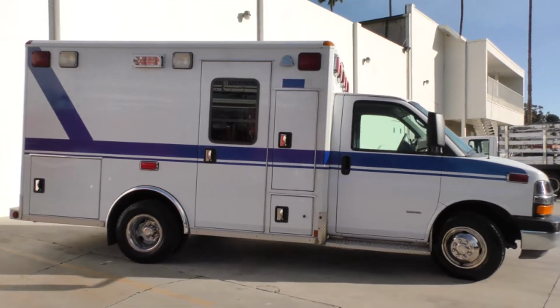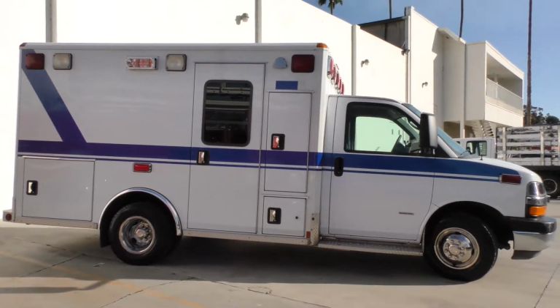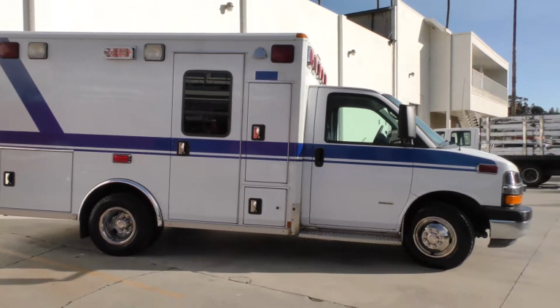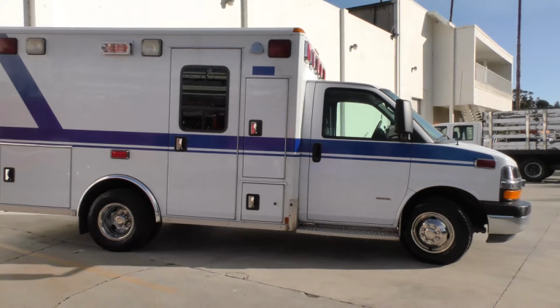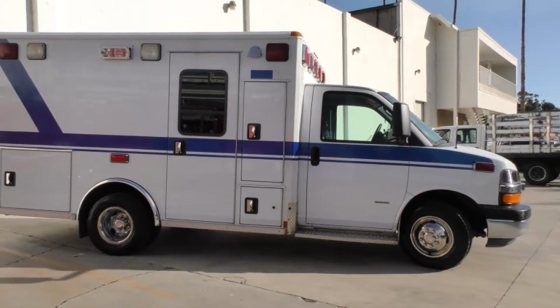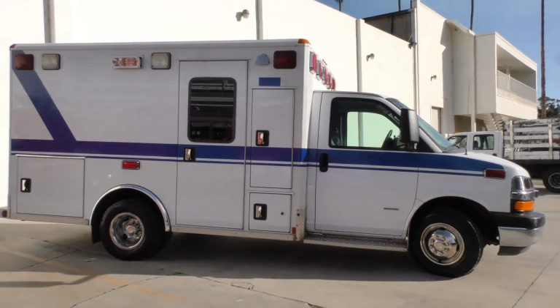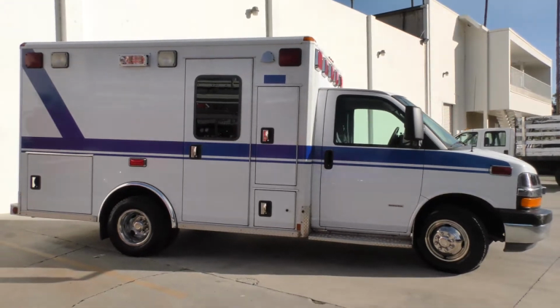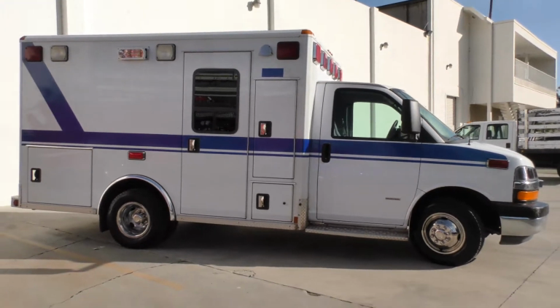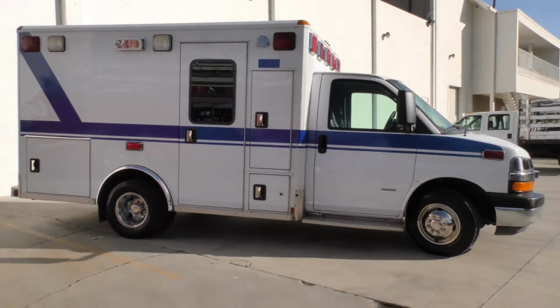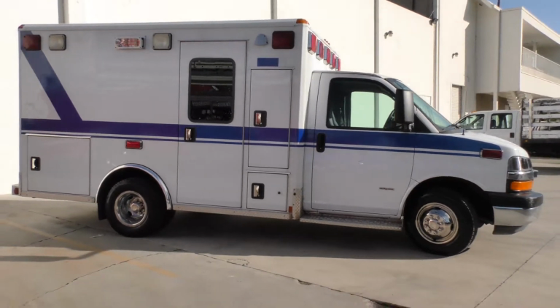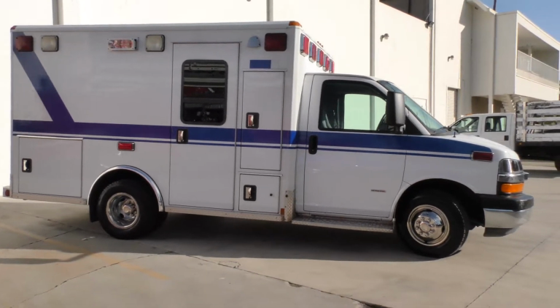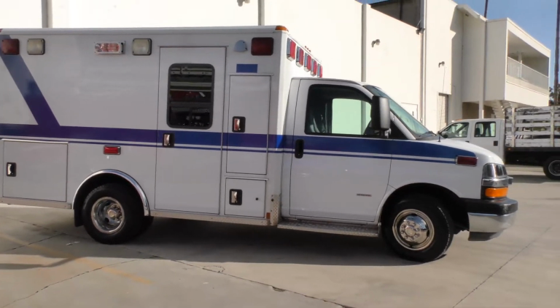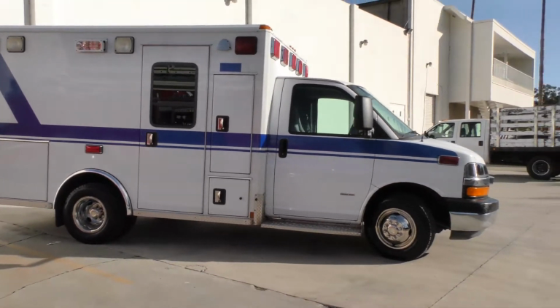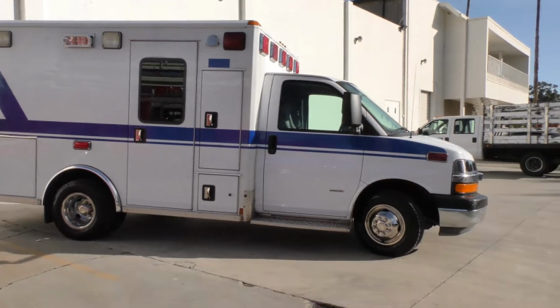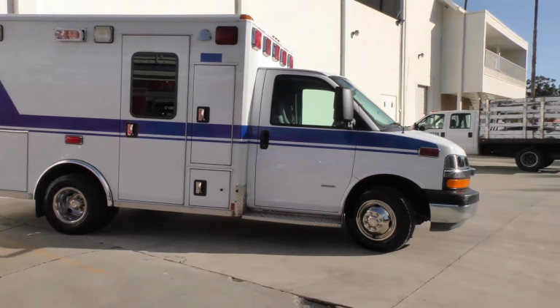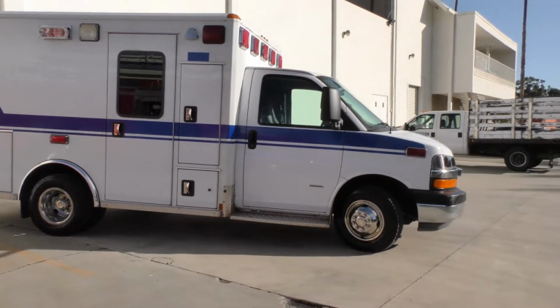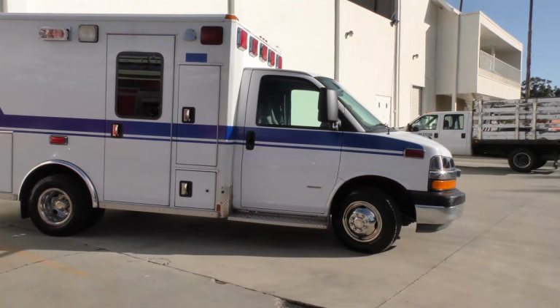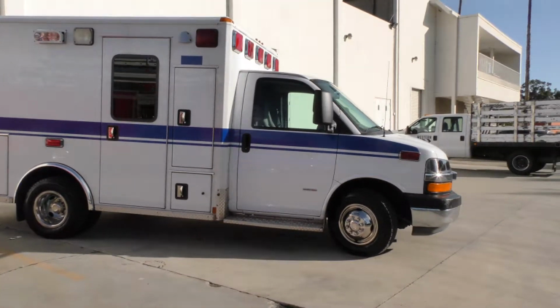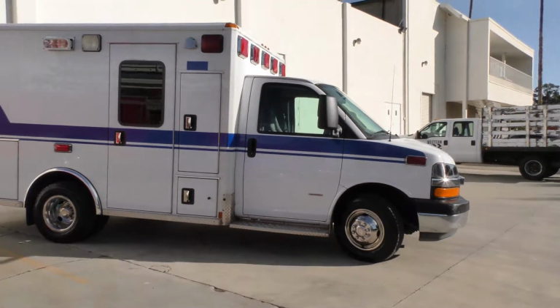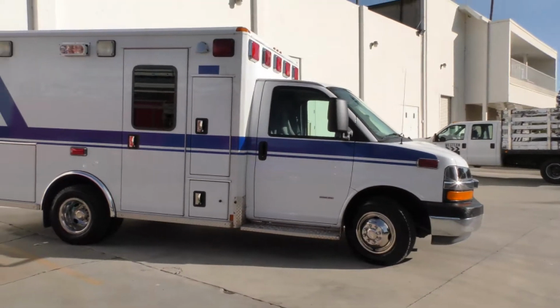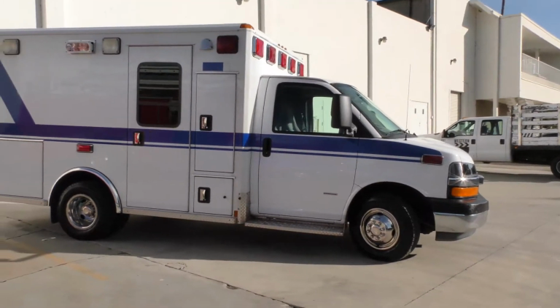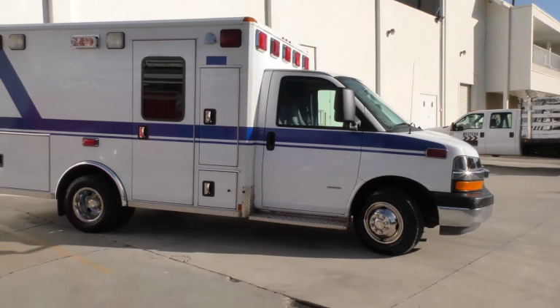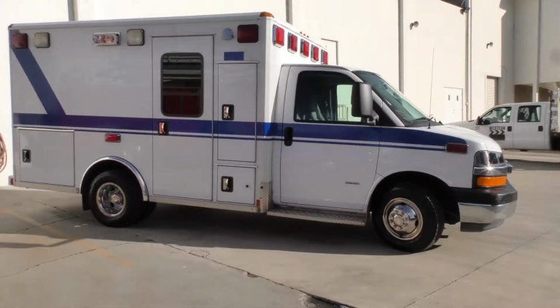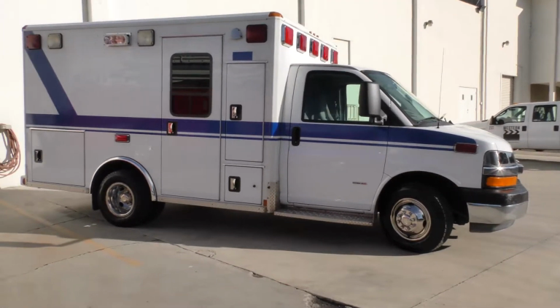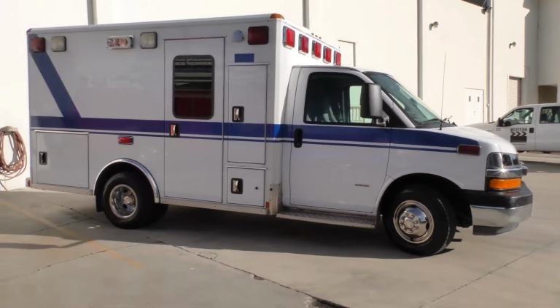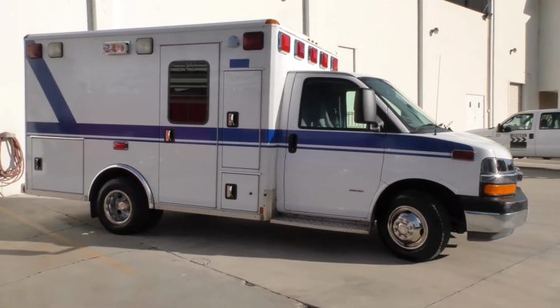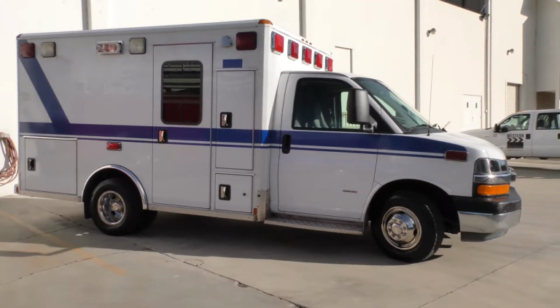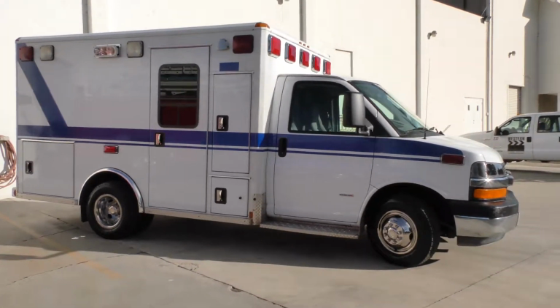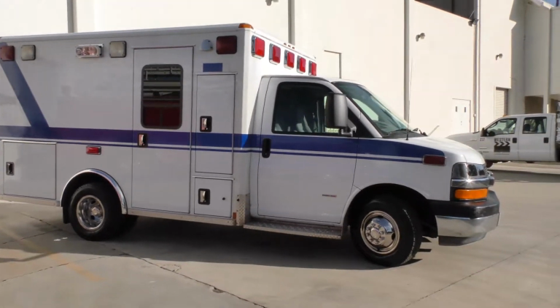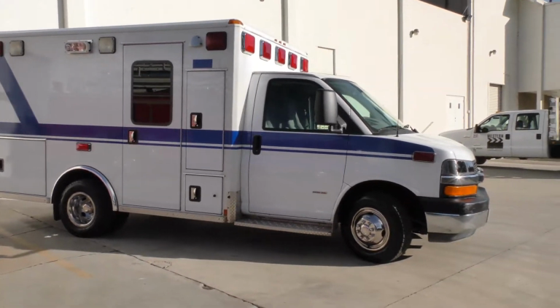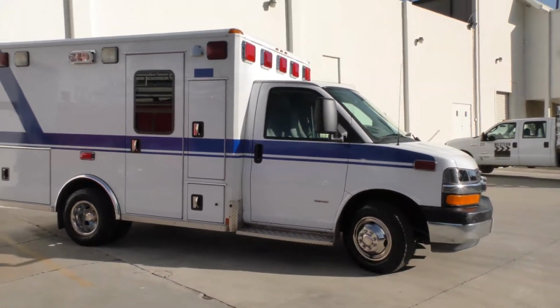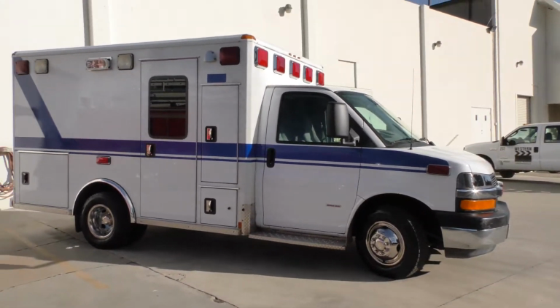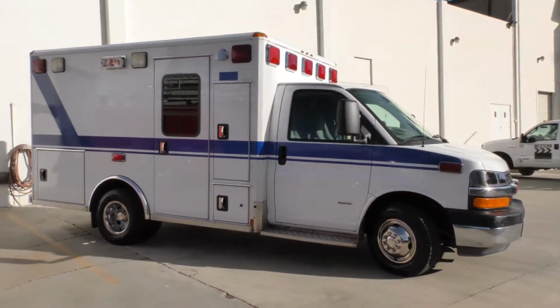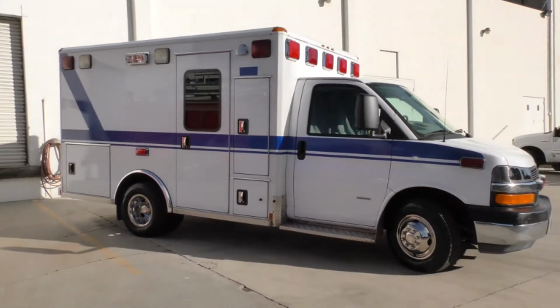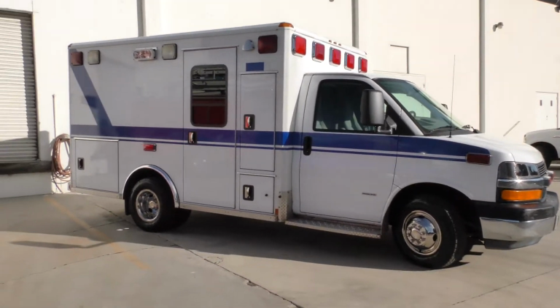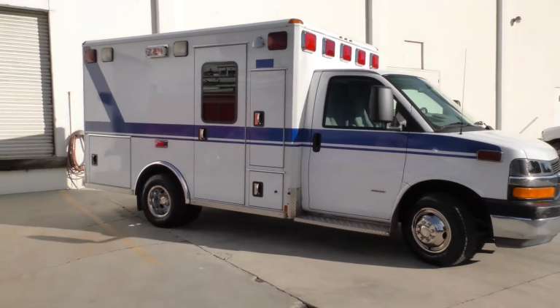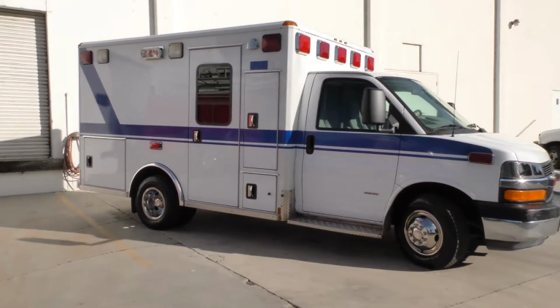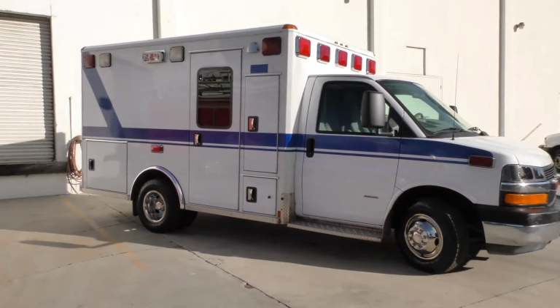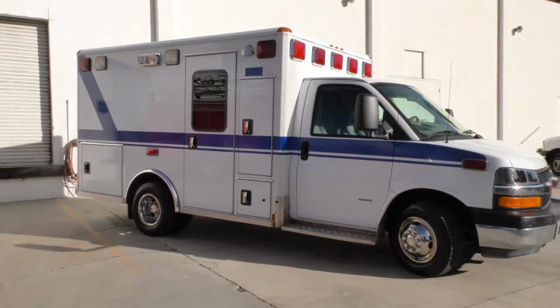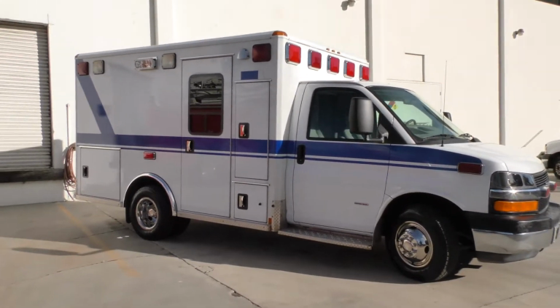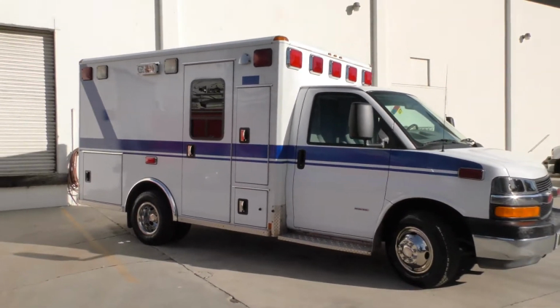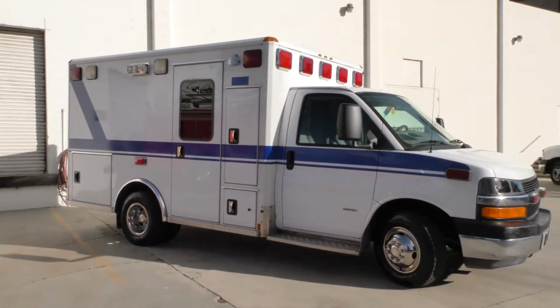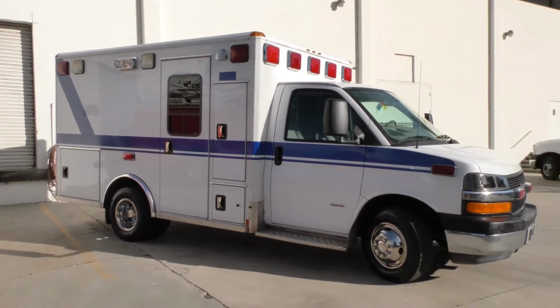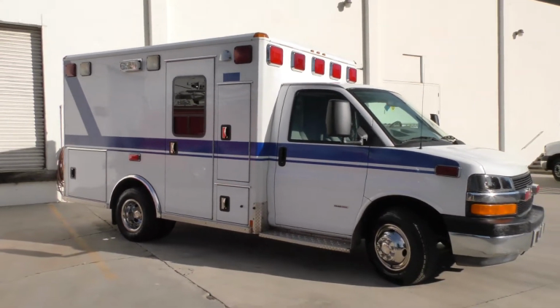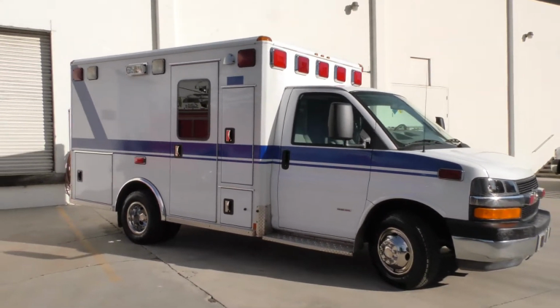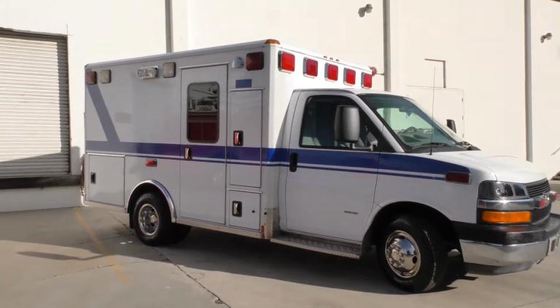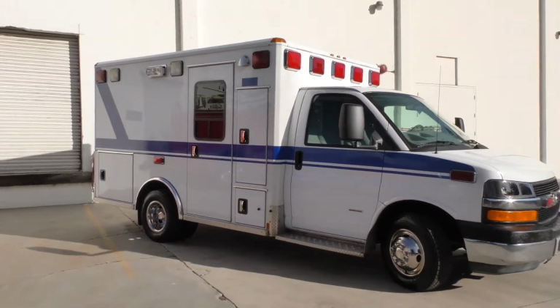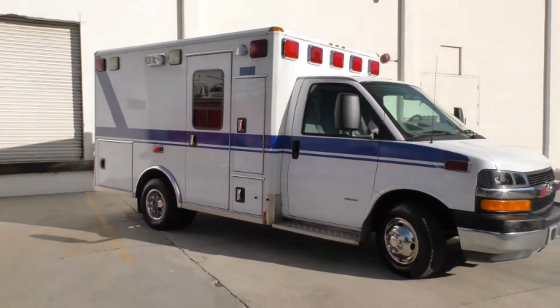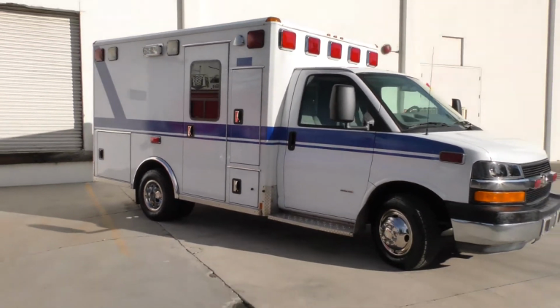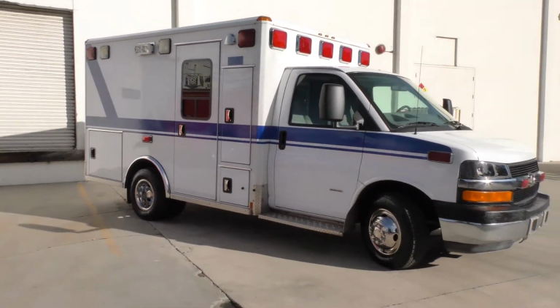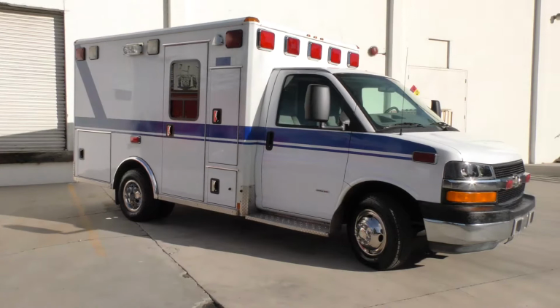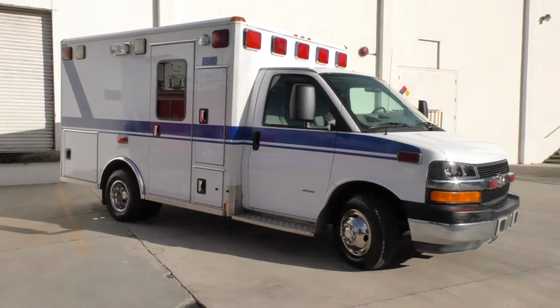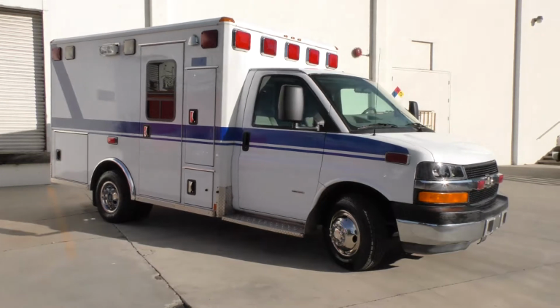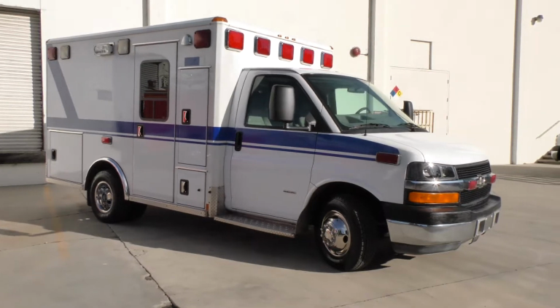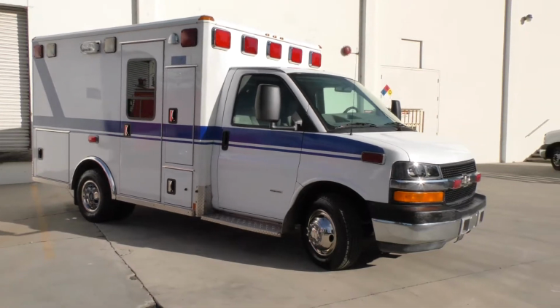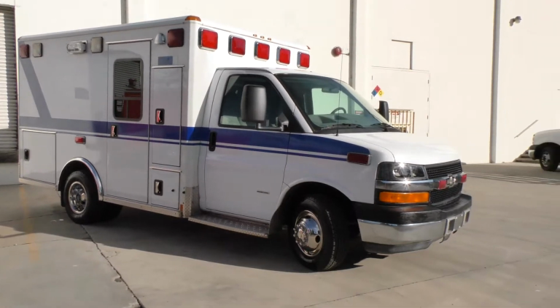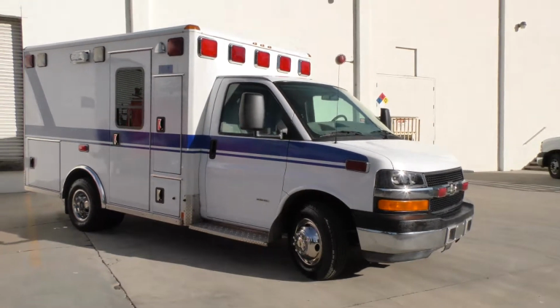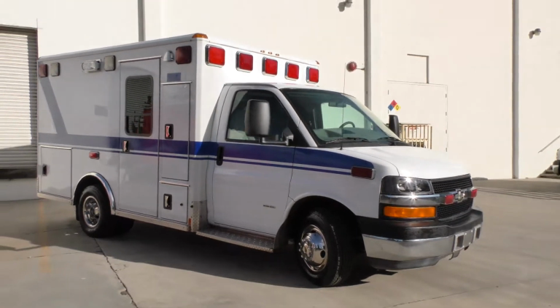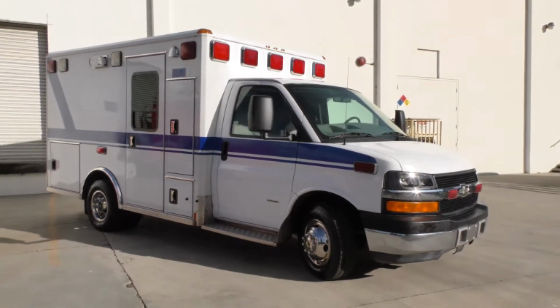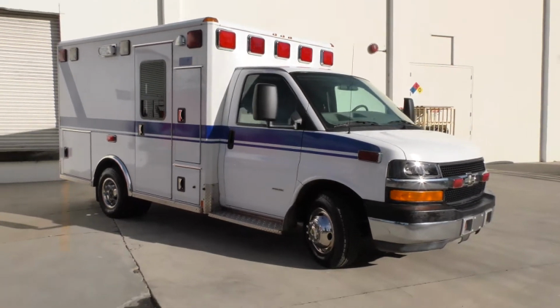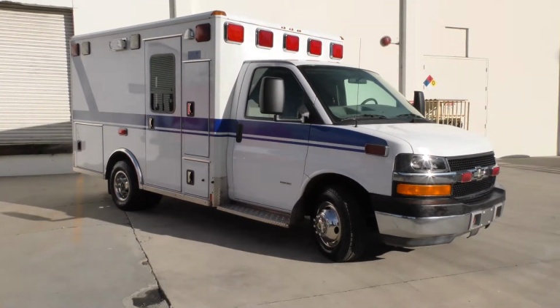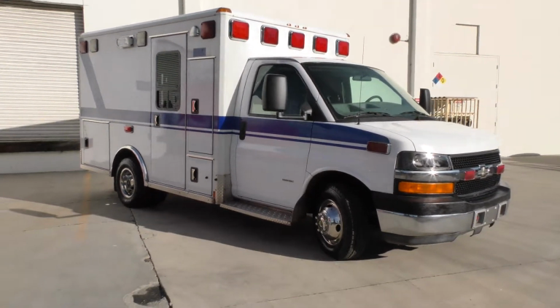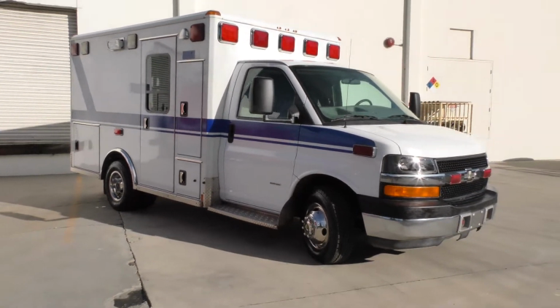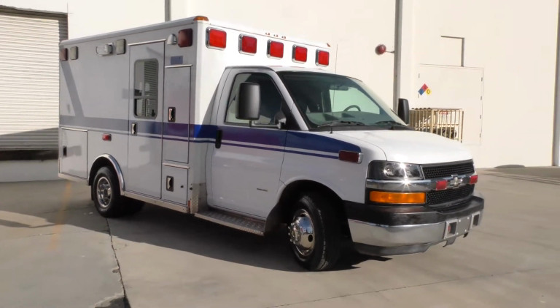It has brand new tires that were just mounted this week — Goodyear Wrangler HT 10-ply tires.